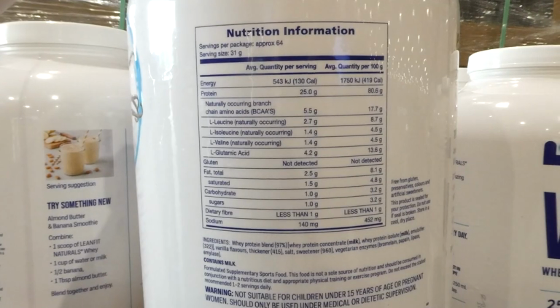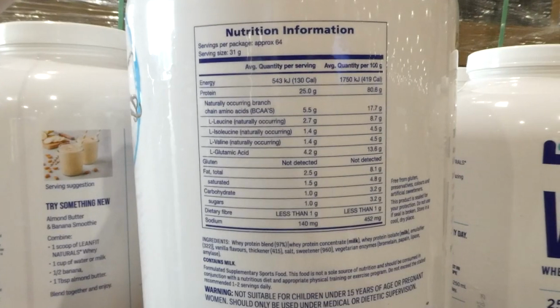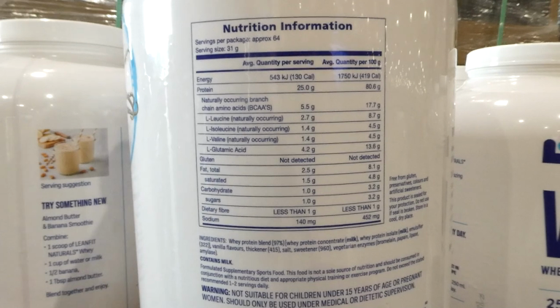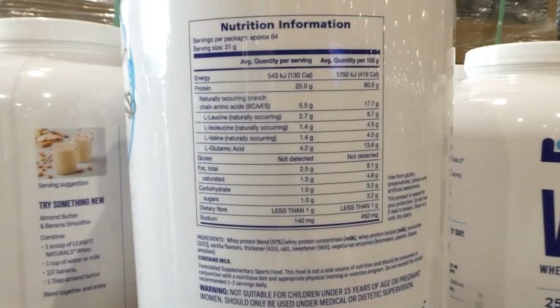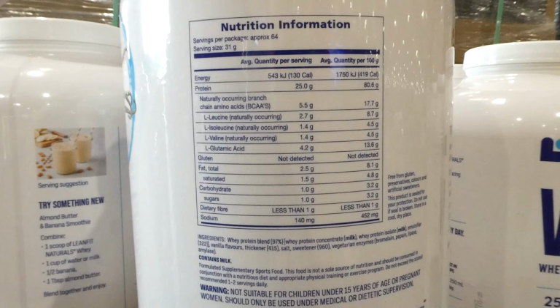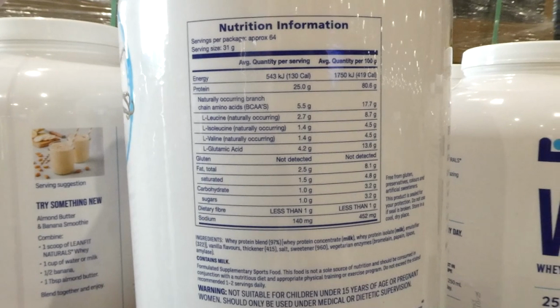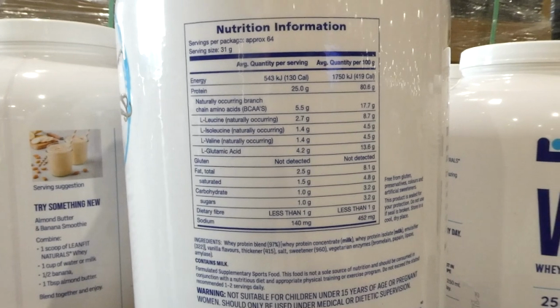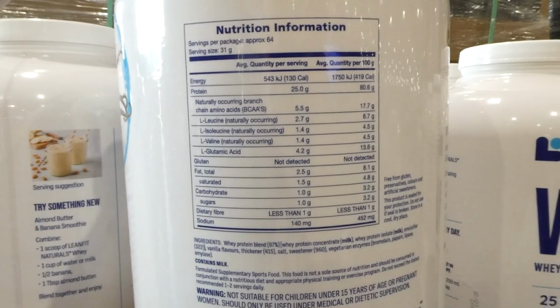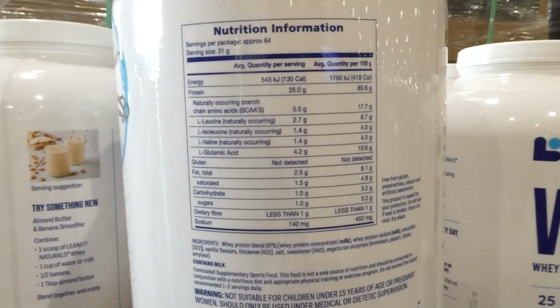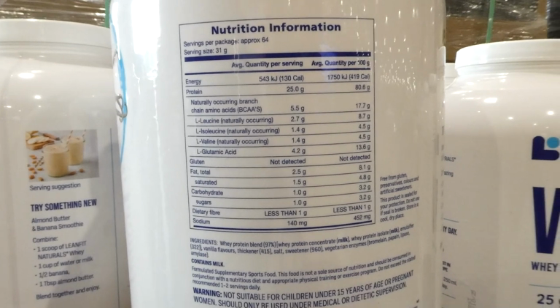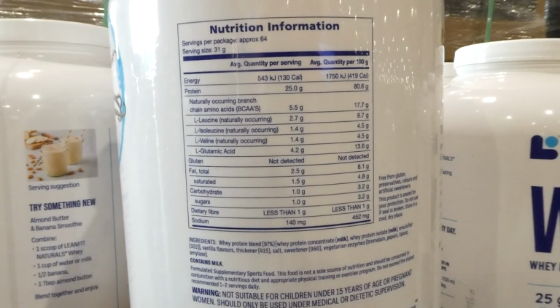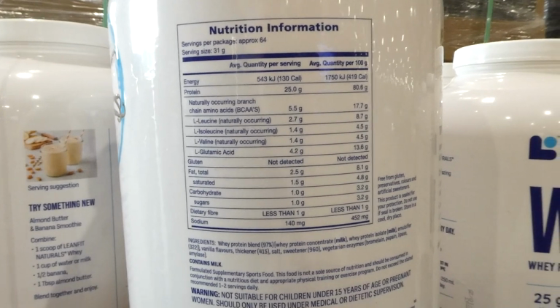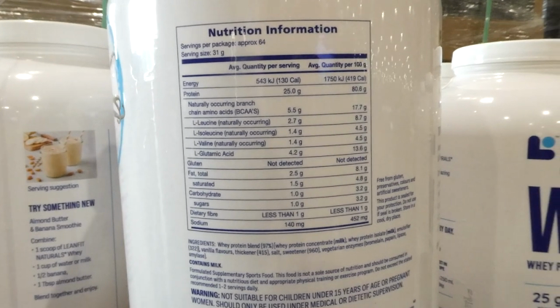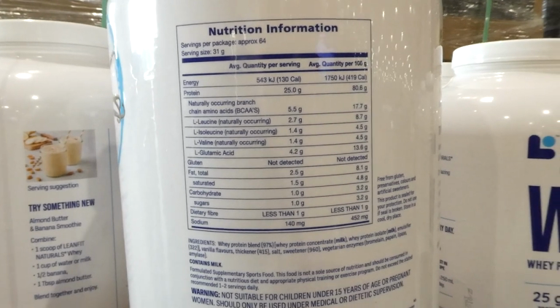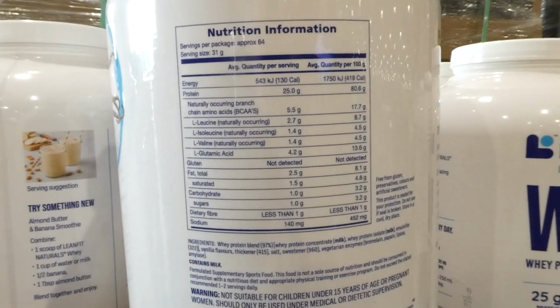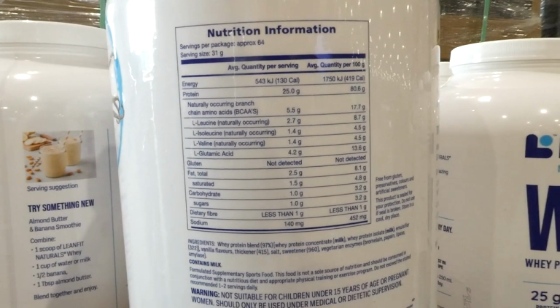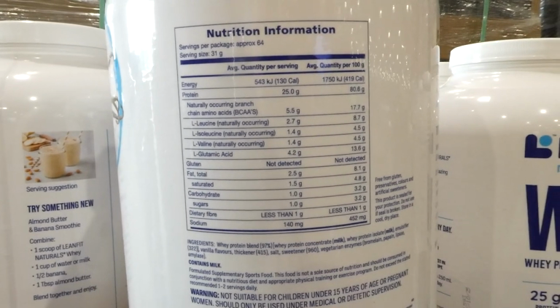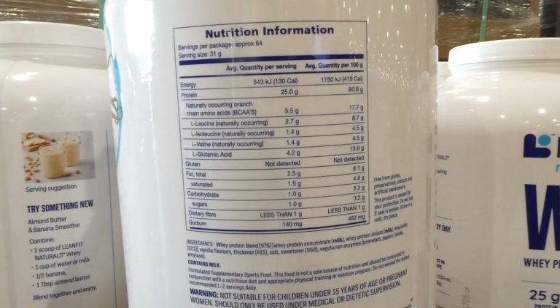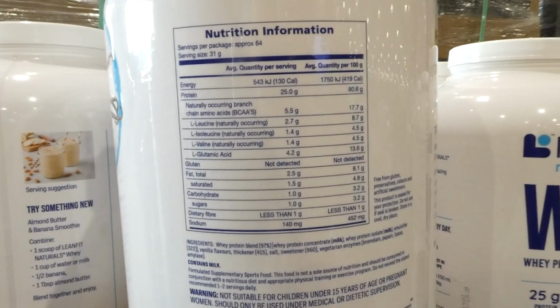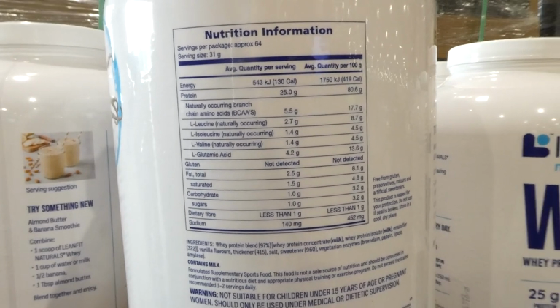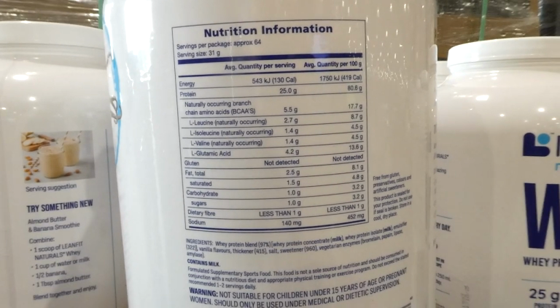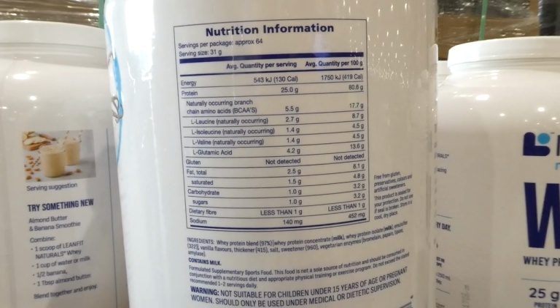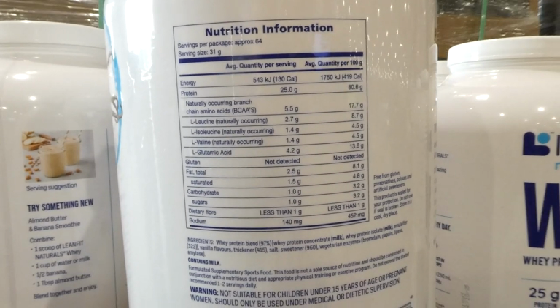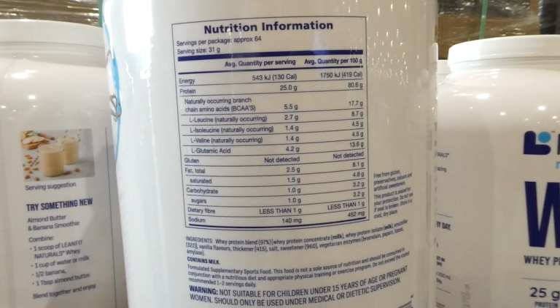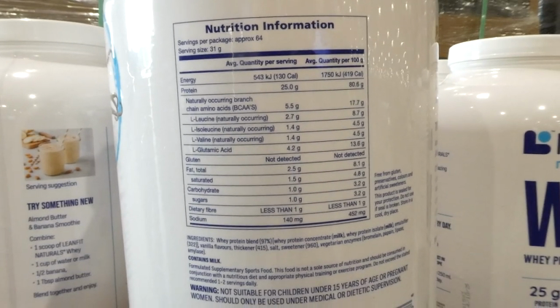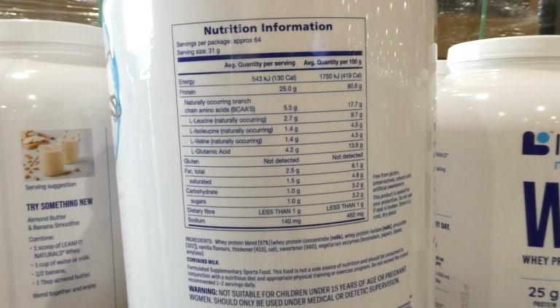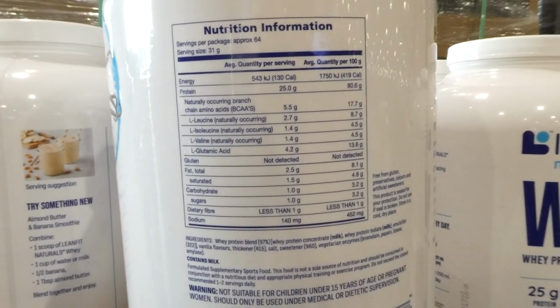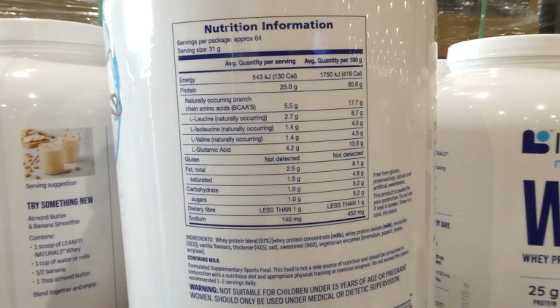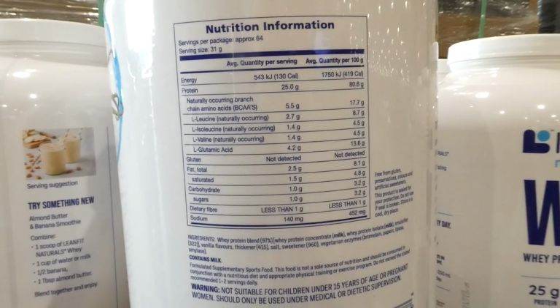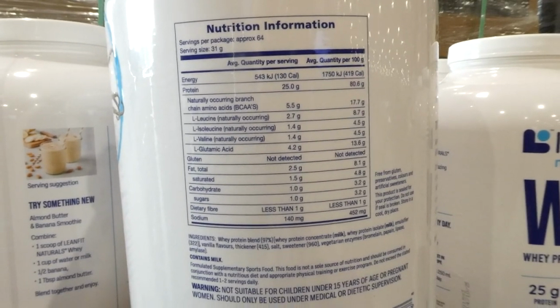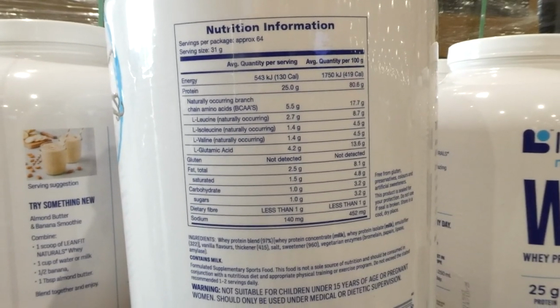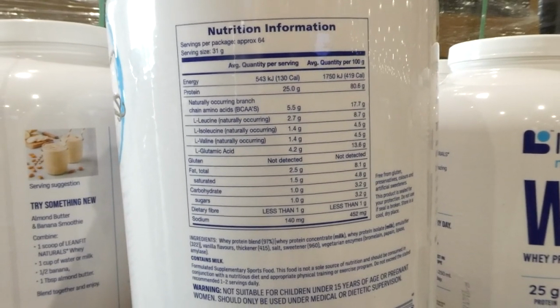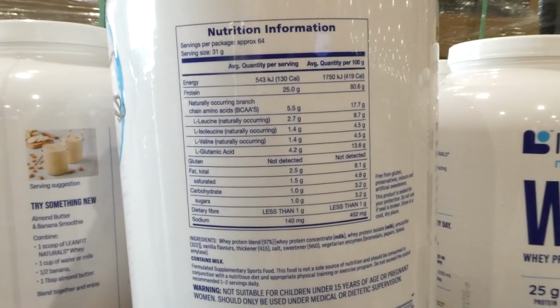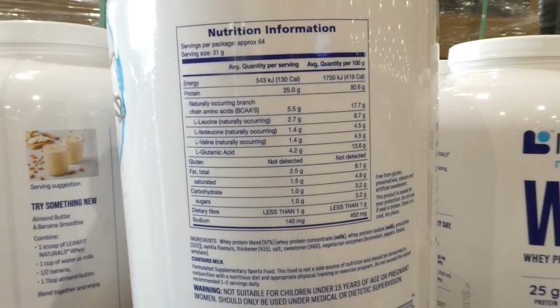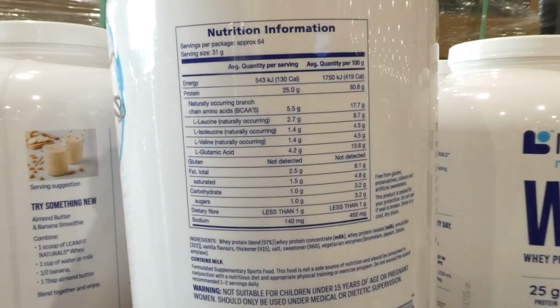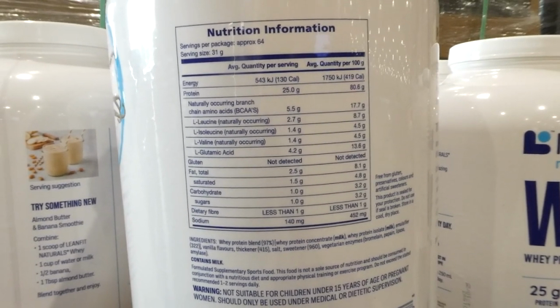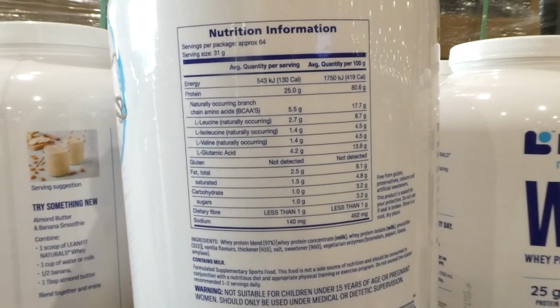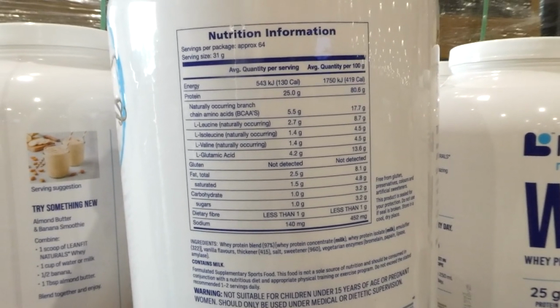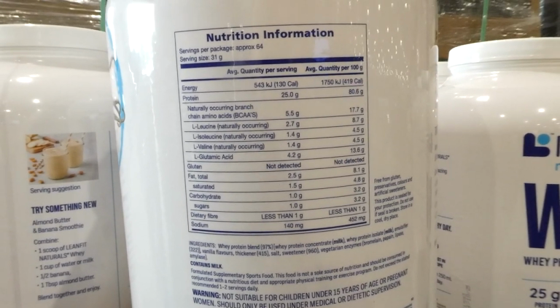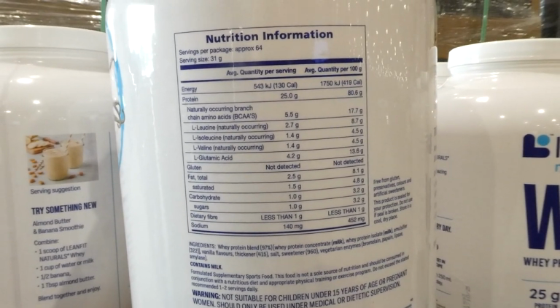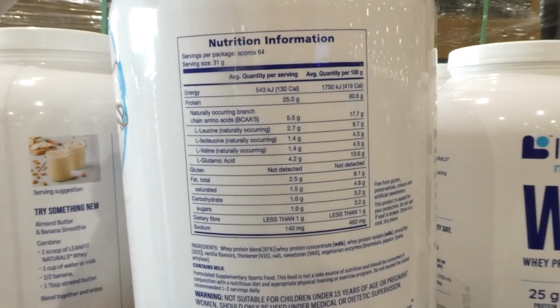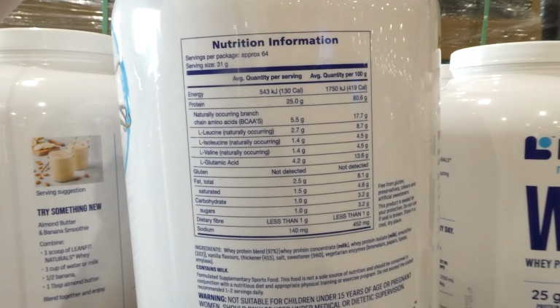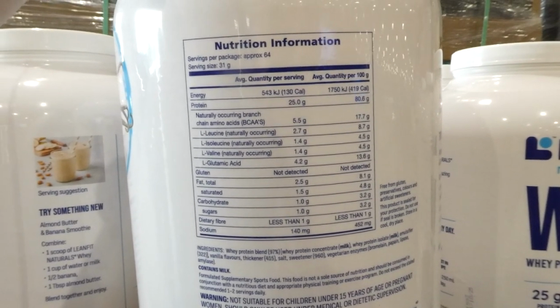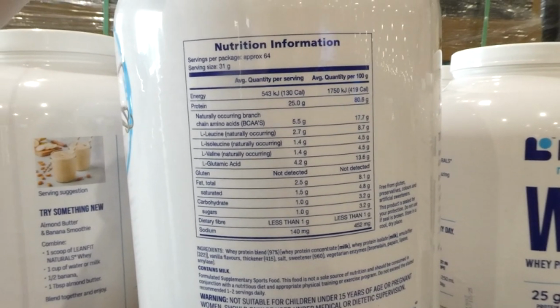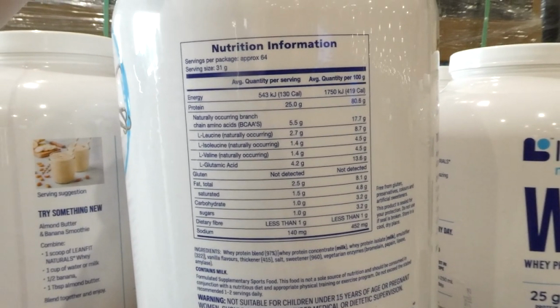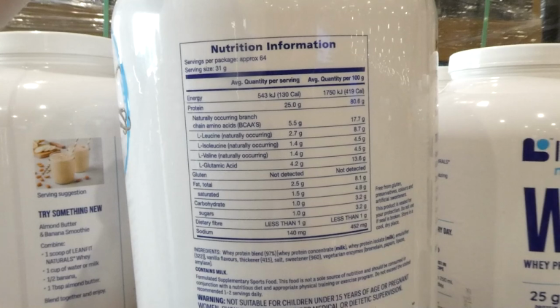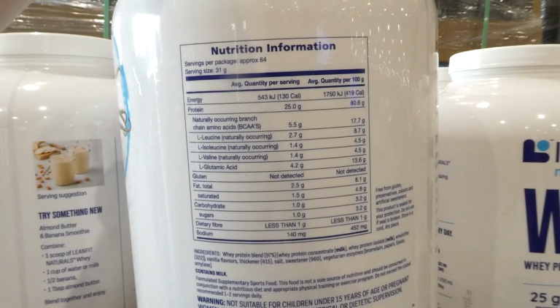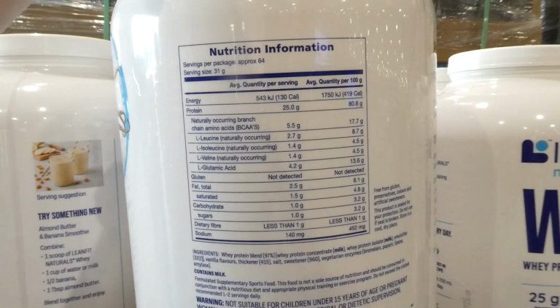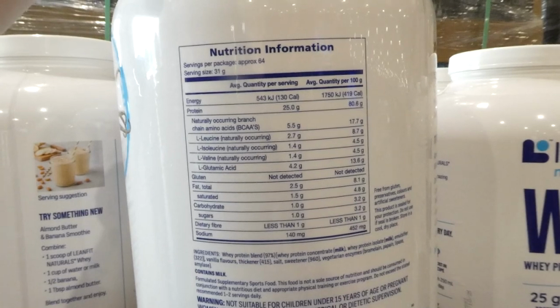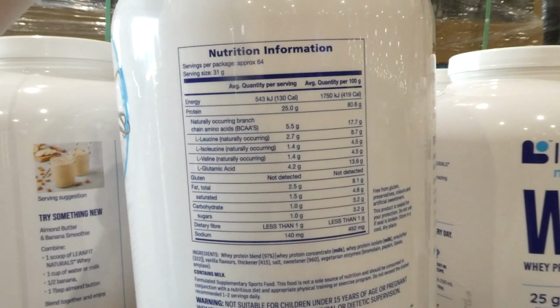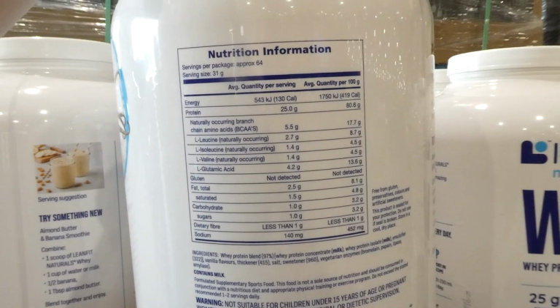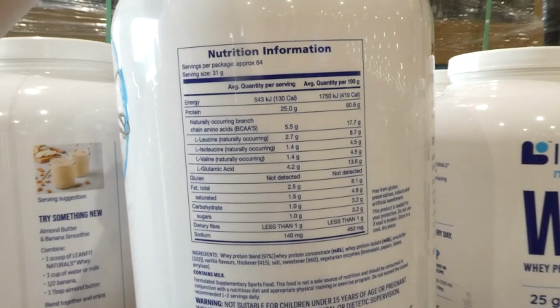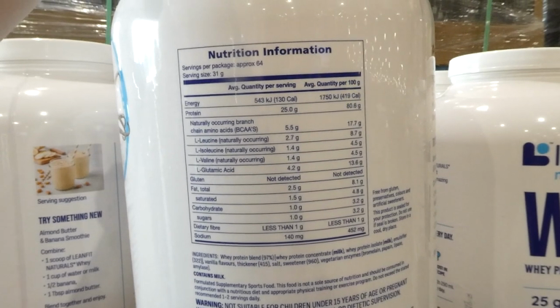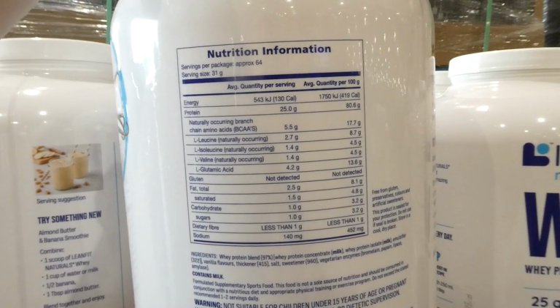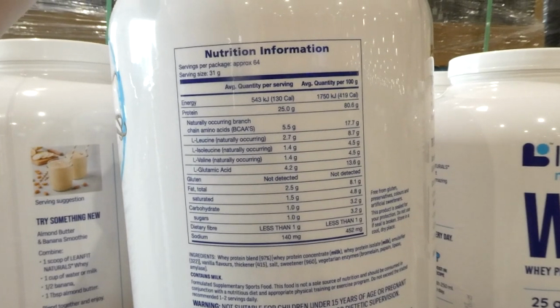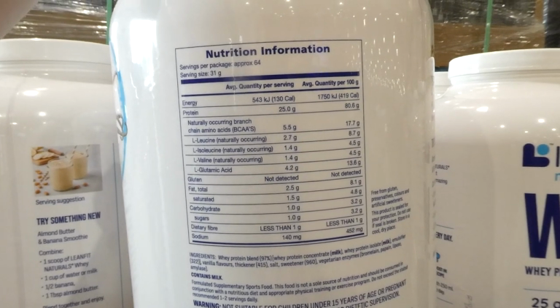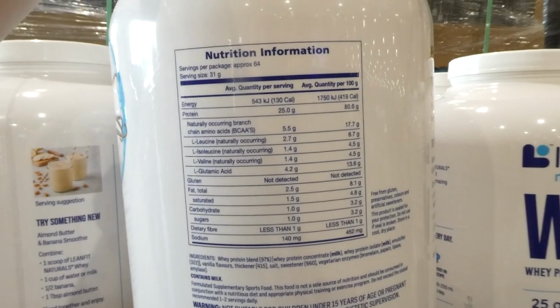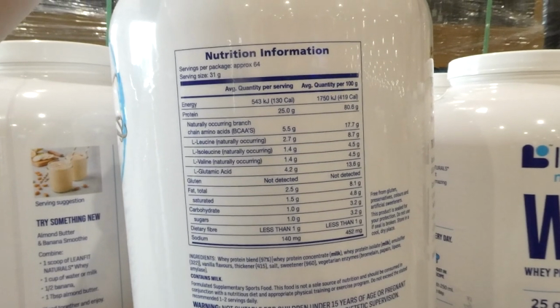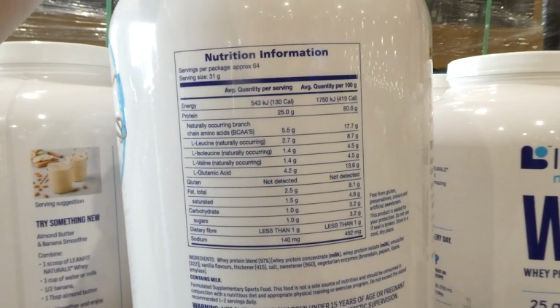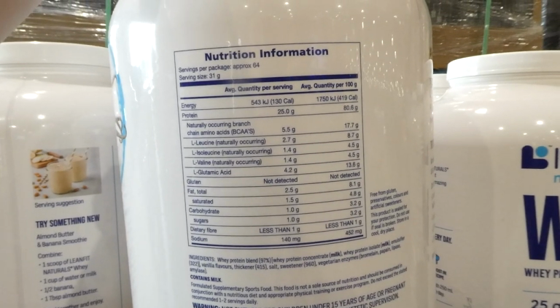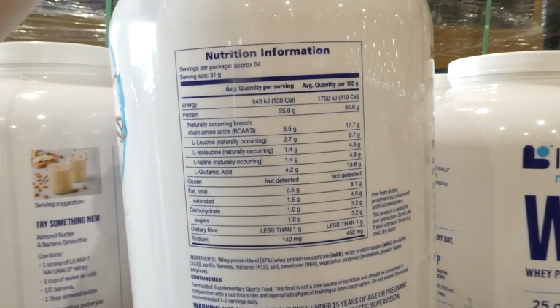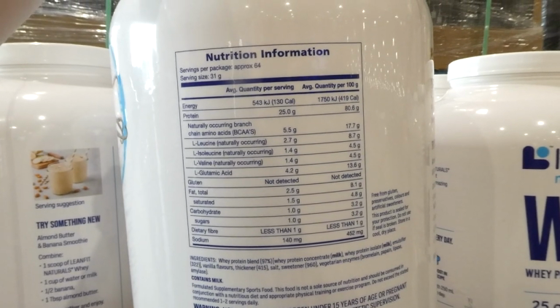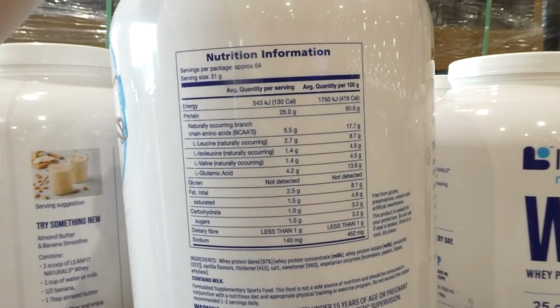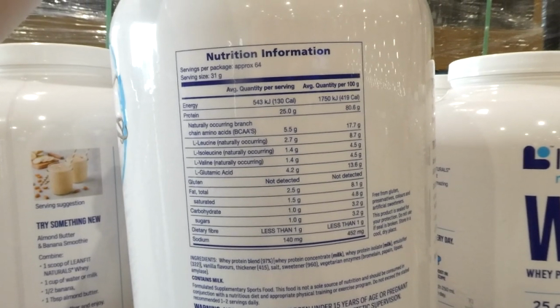There's your nutritional information and ingredients, and each serving is approximately 31 grams.